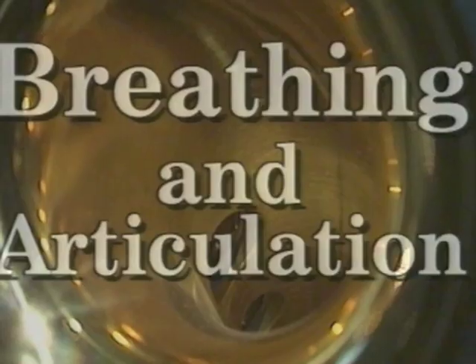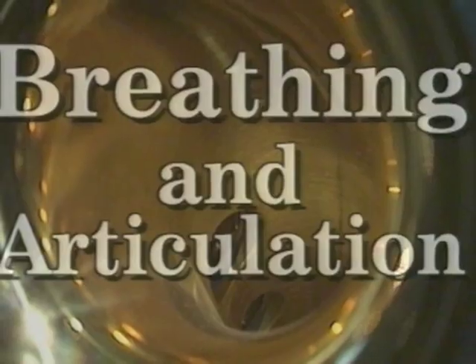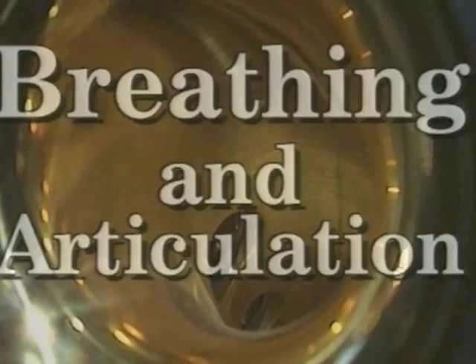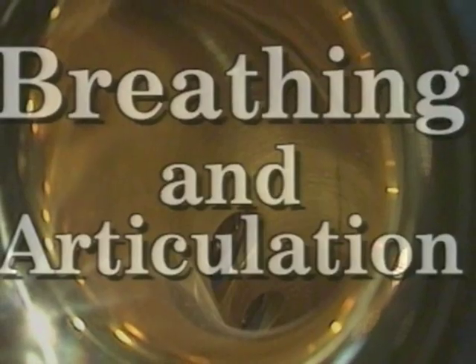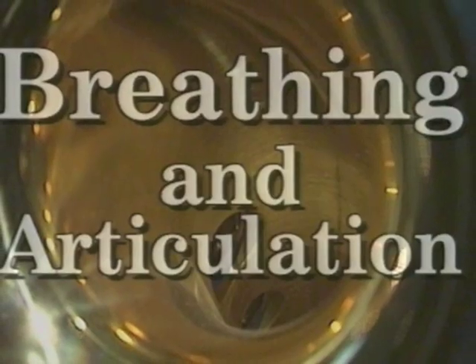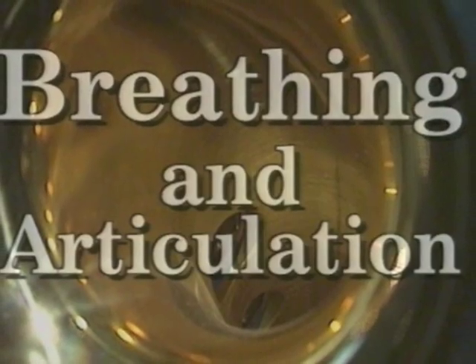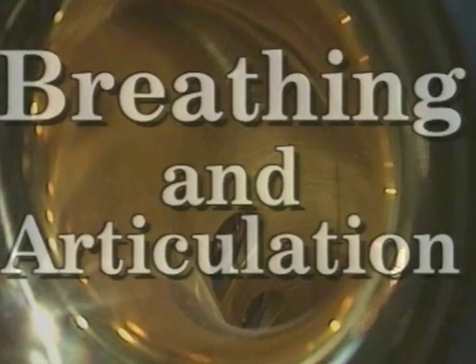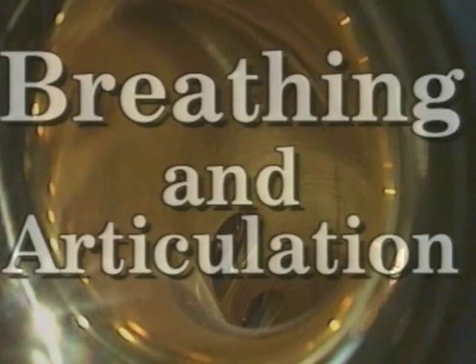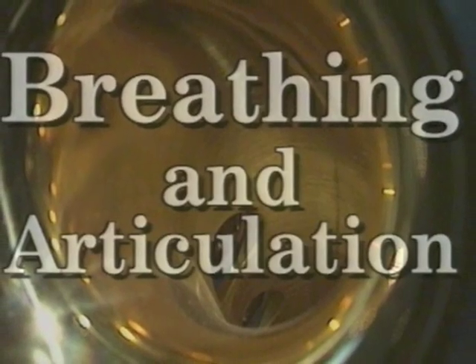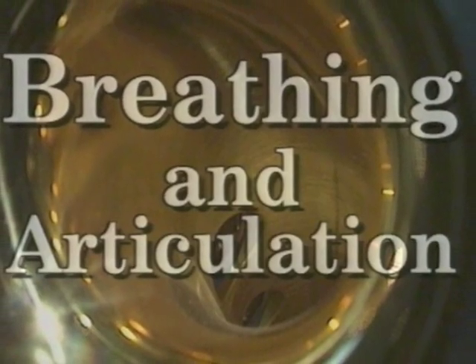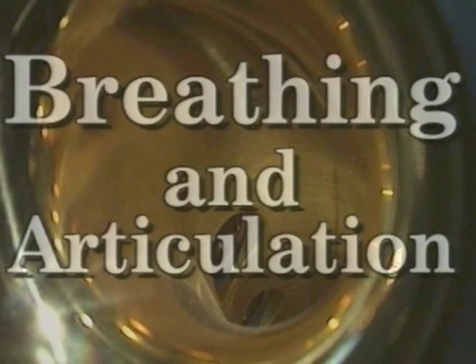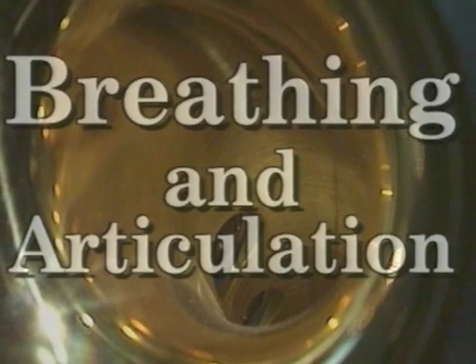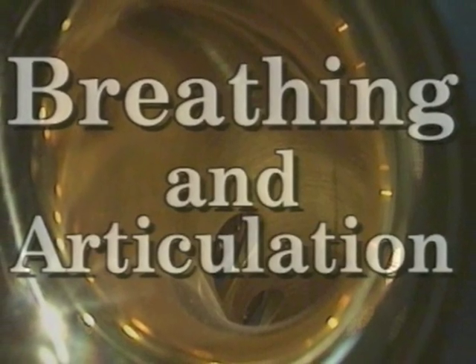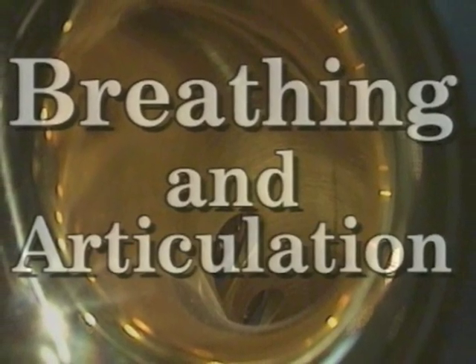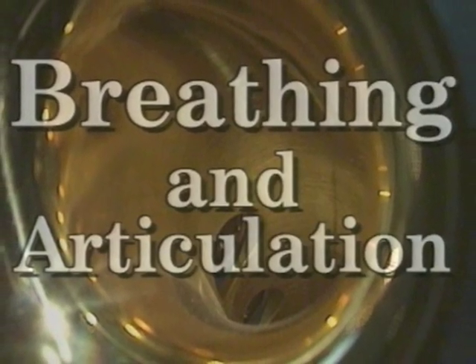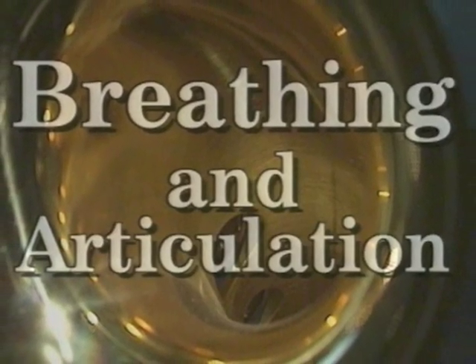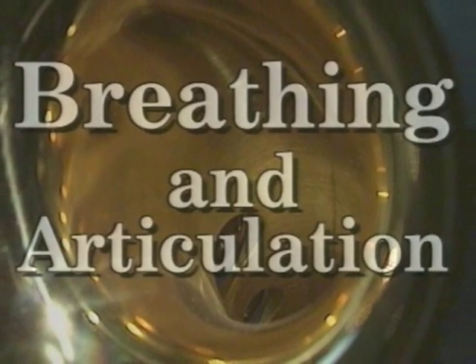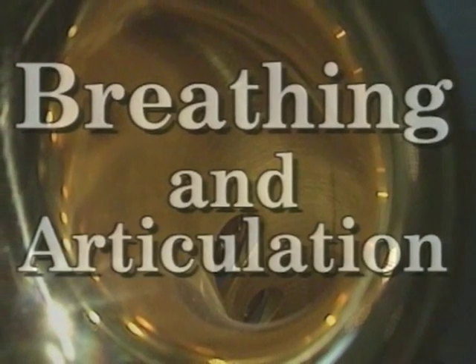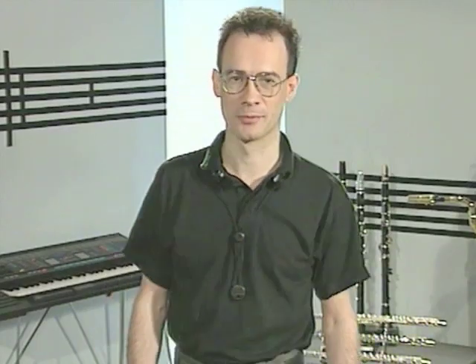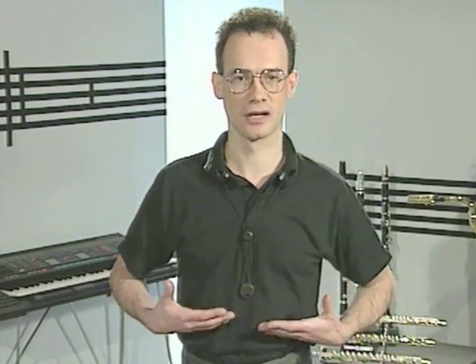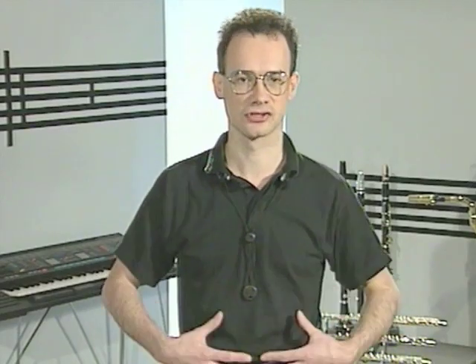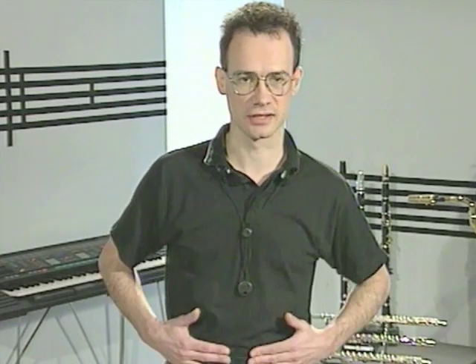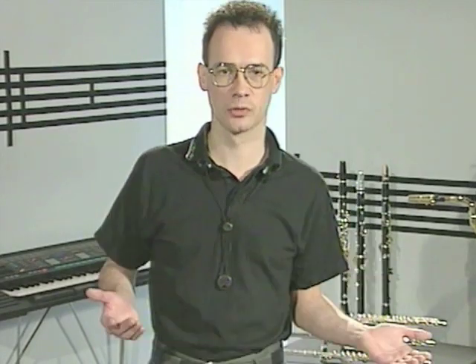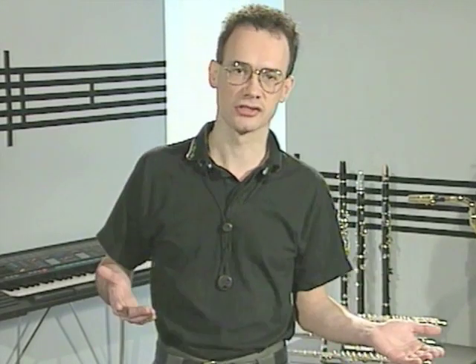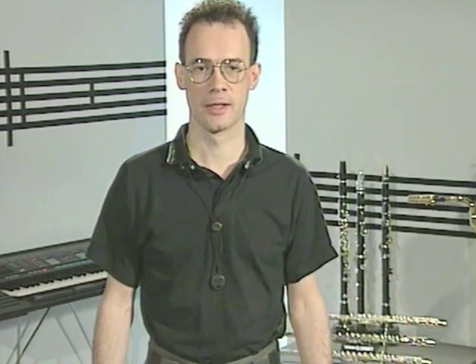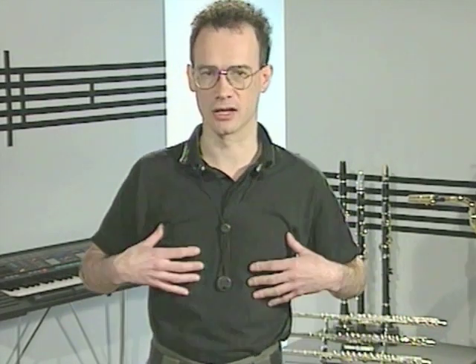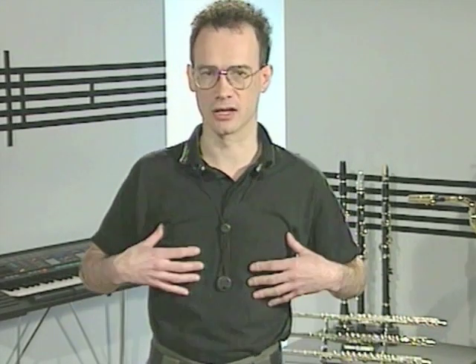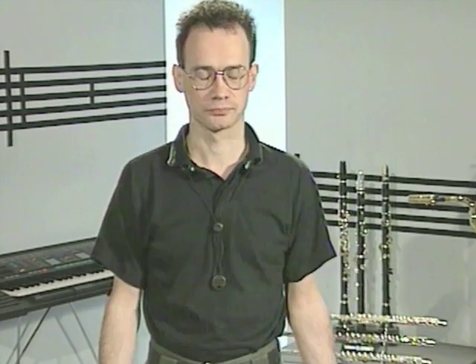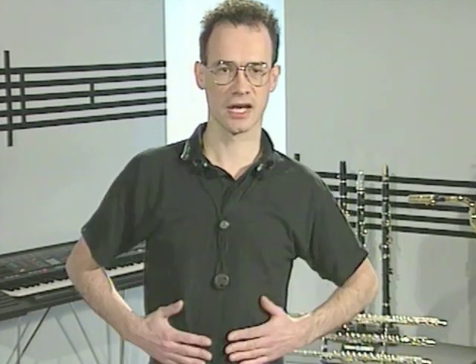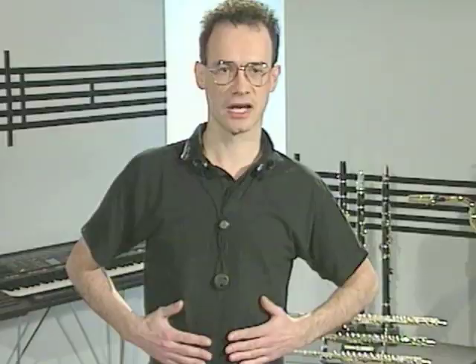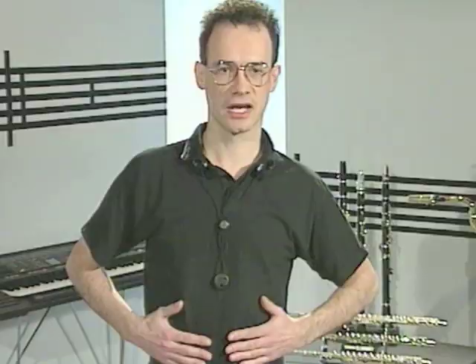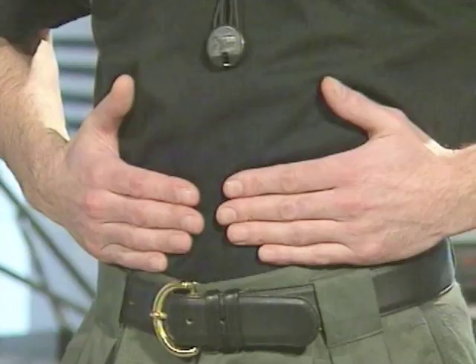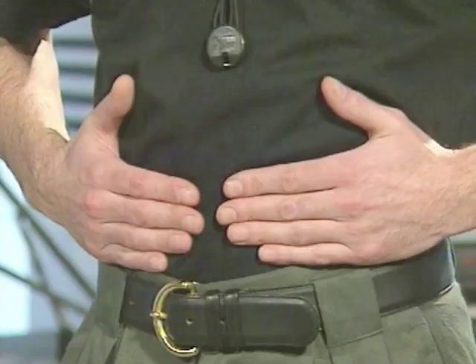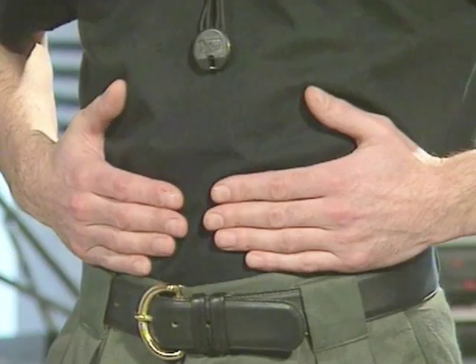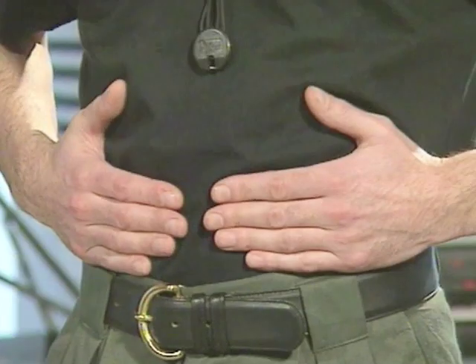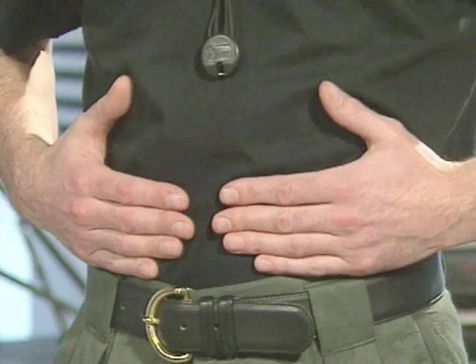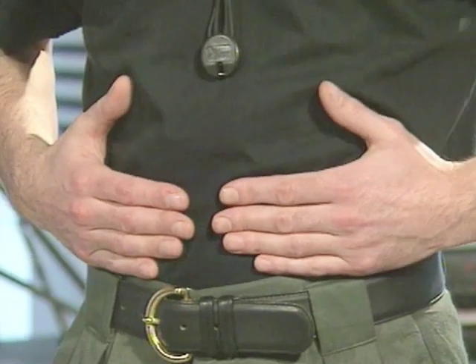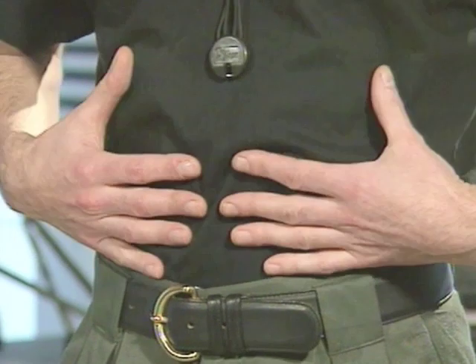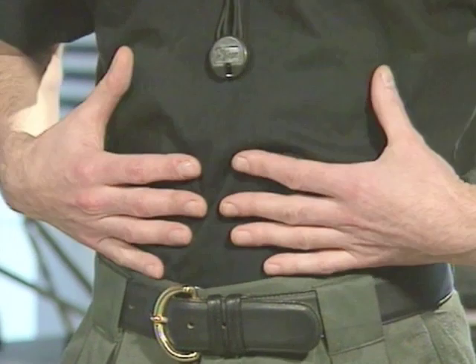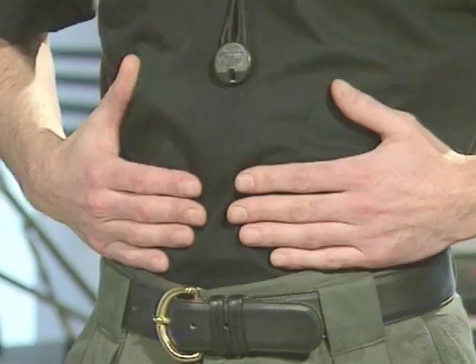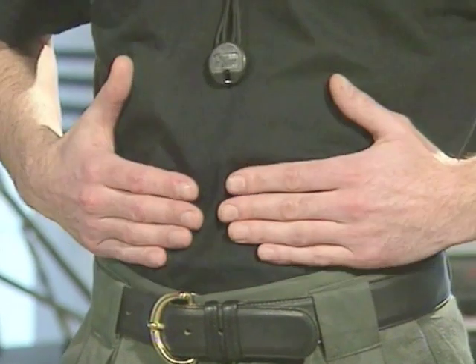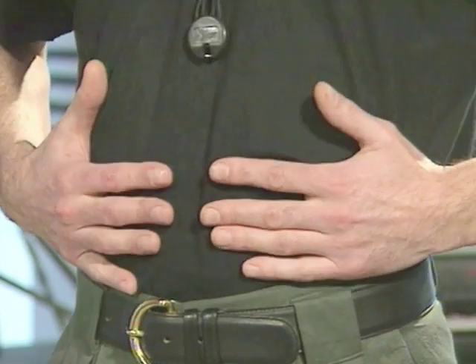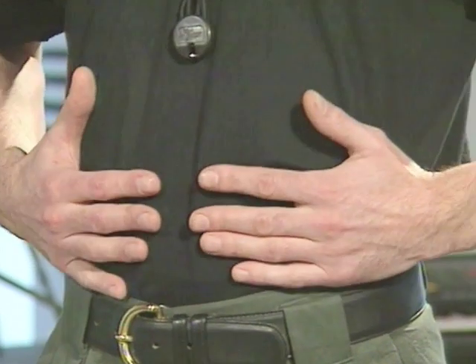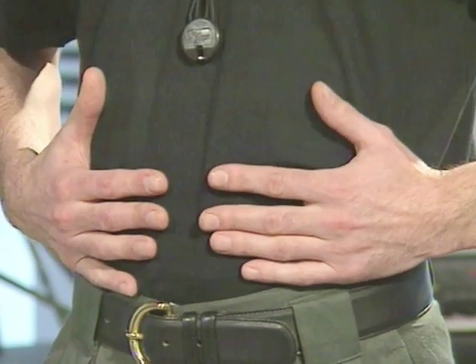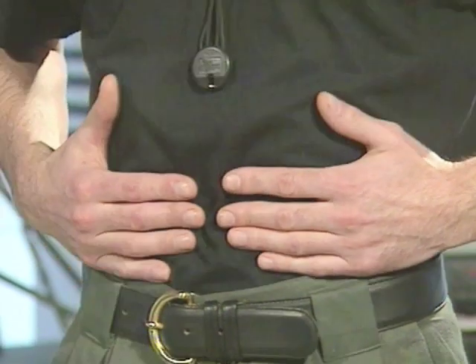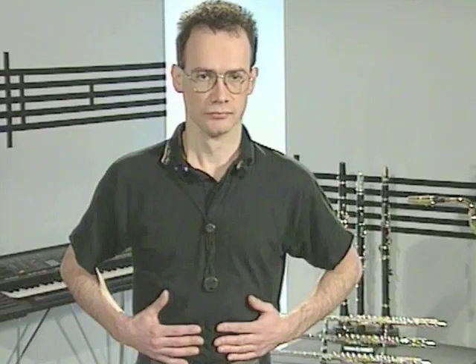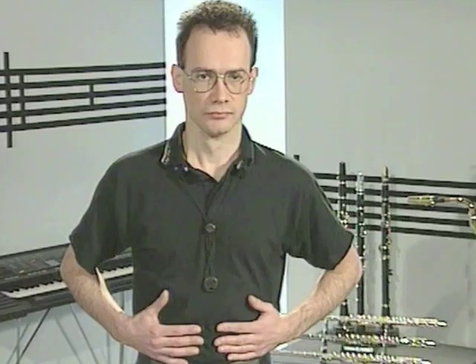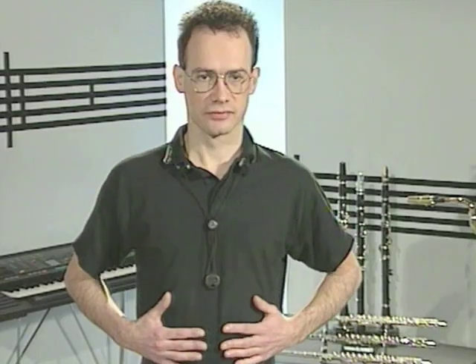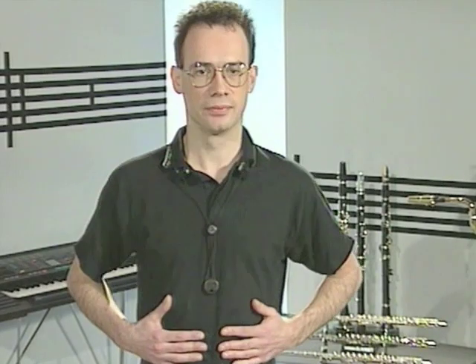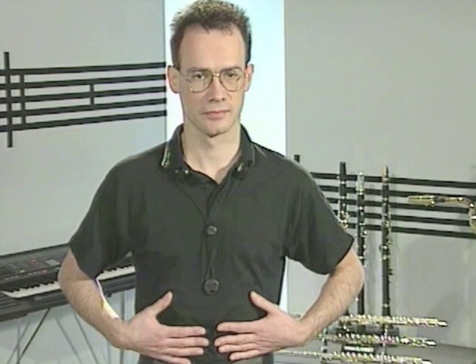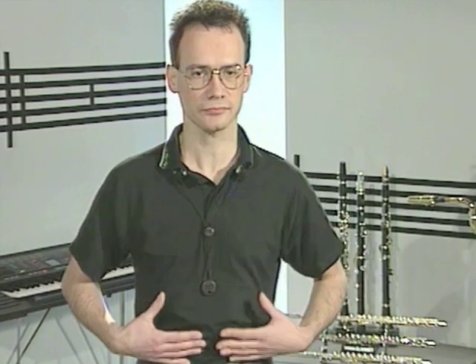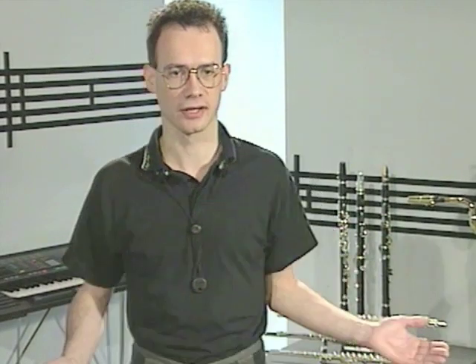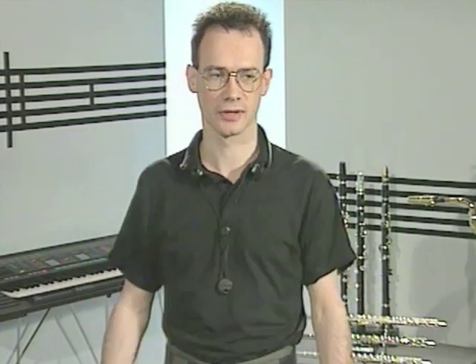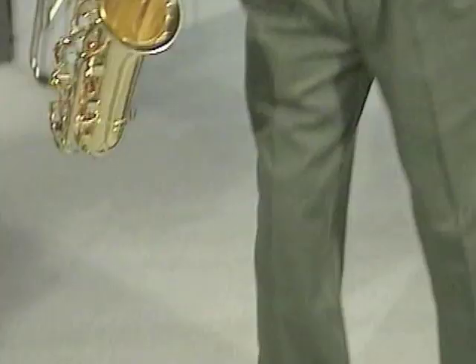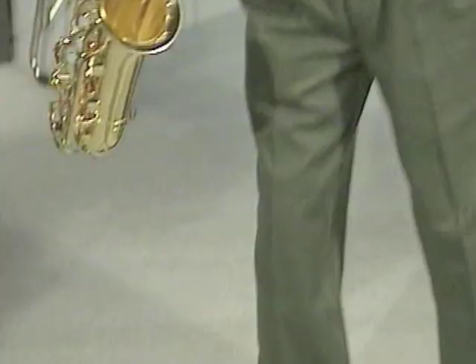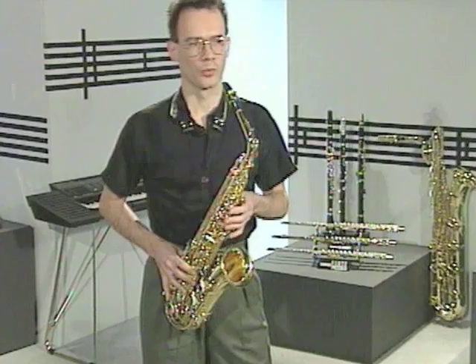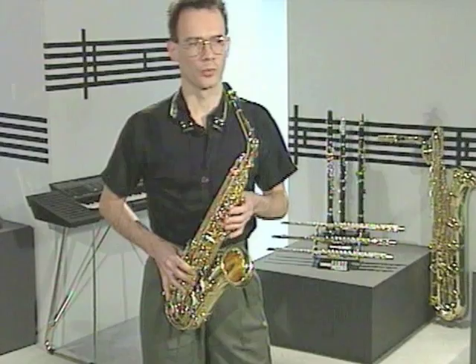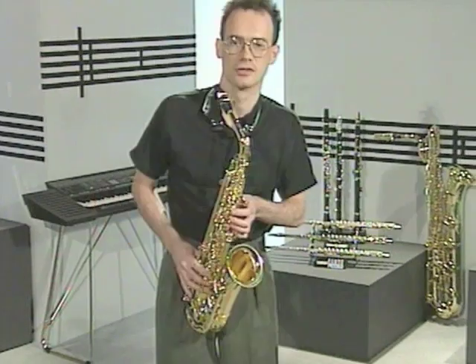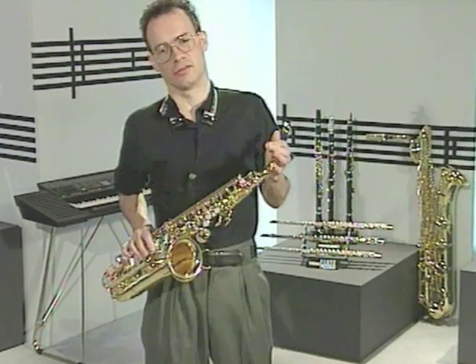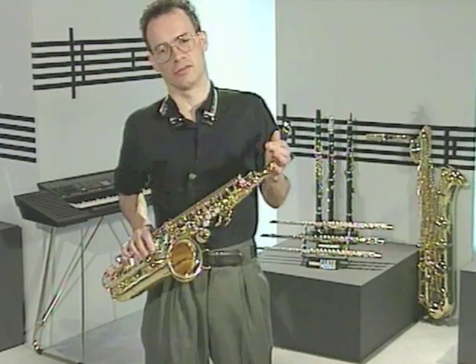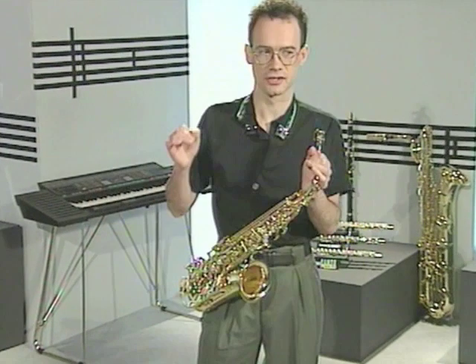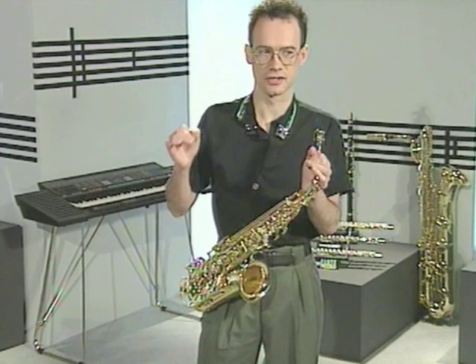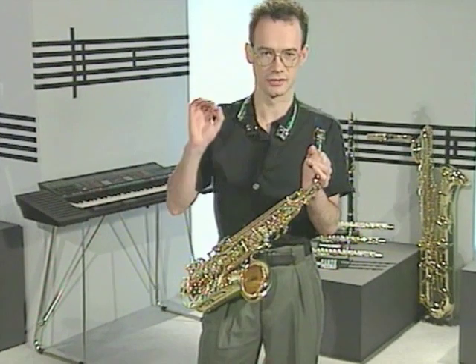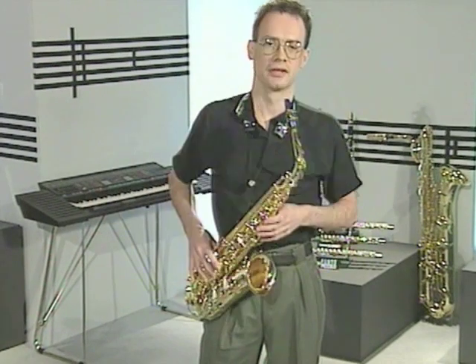I'm sure you all know how to breathe, but when playing the saxophone, we need to learn some special ways of breathing to help with getting the best sound.